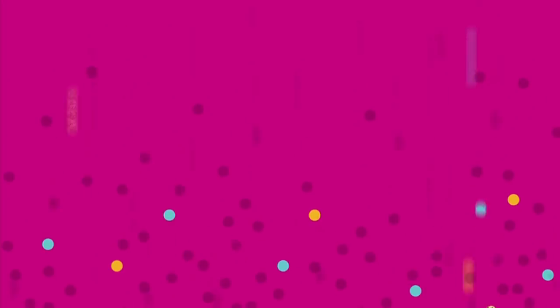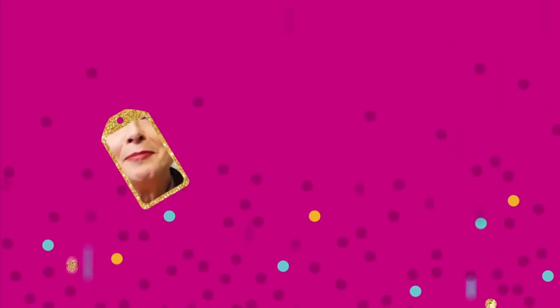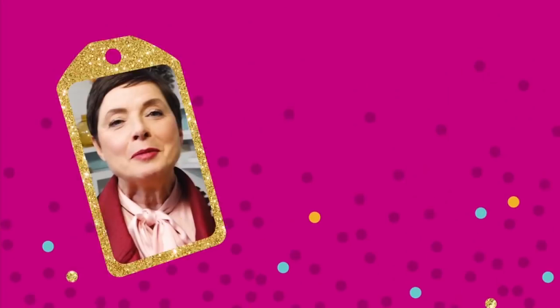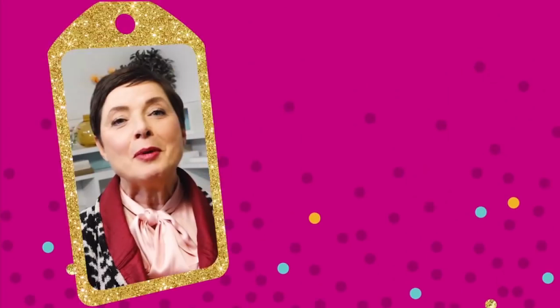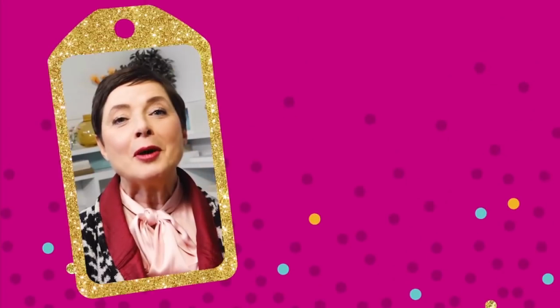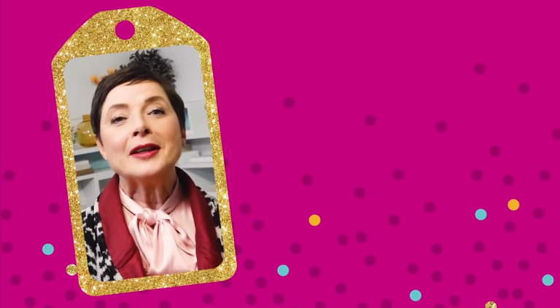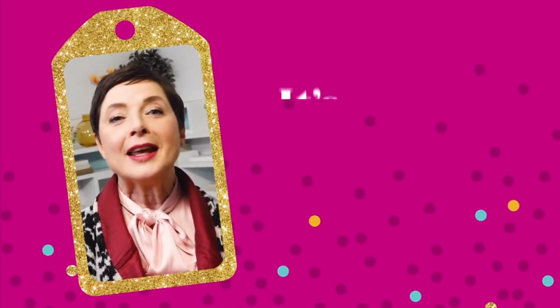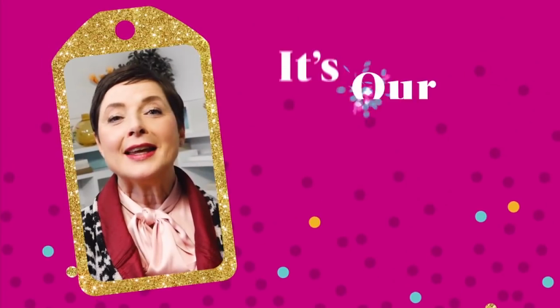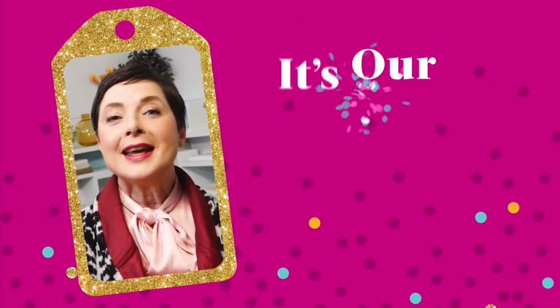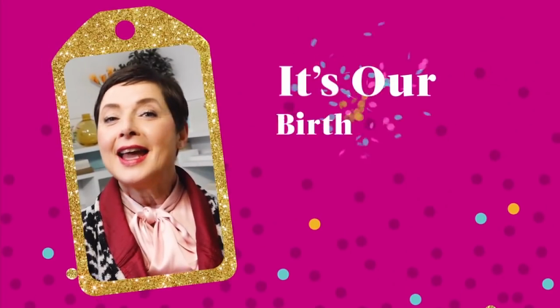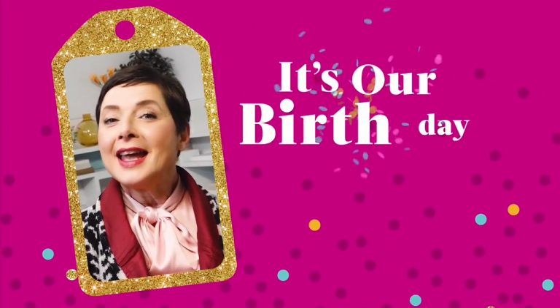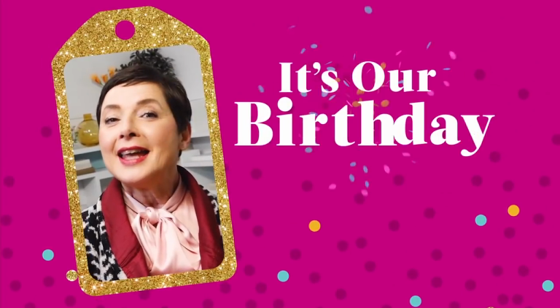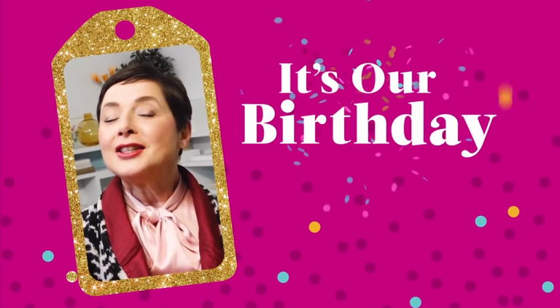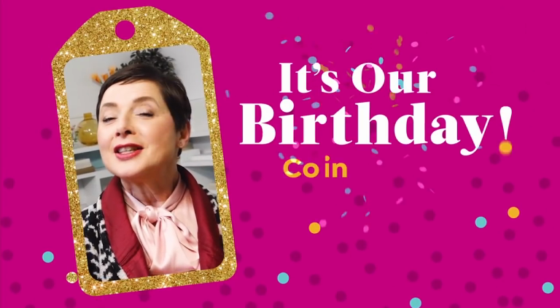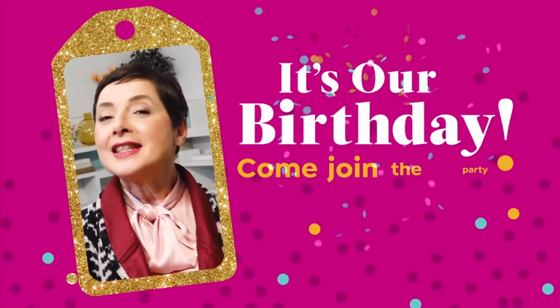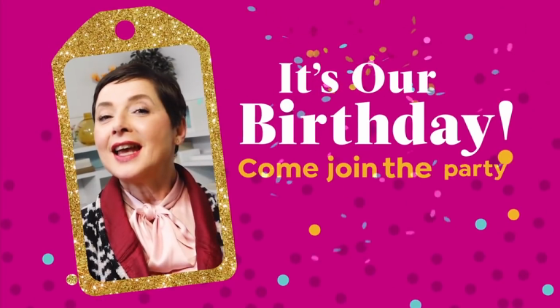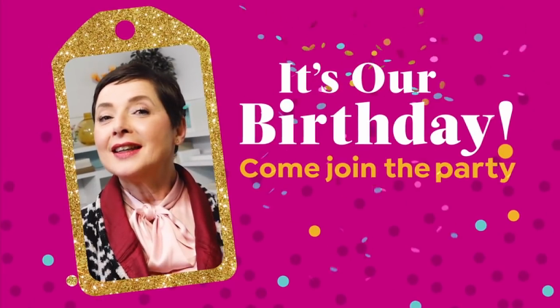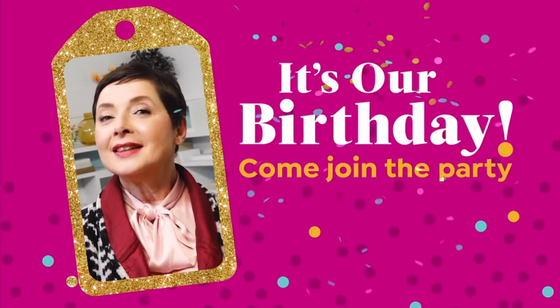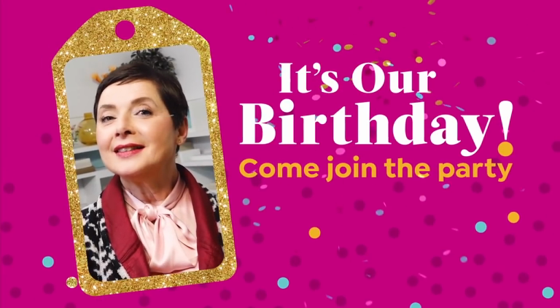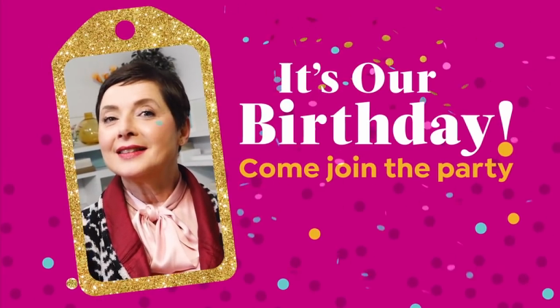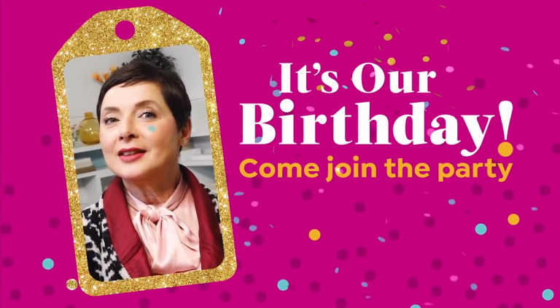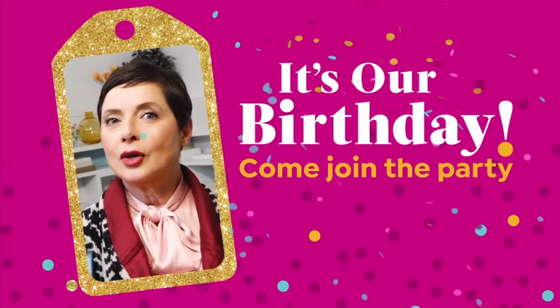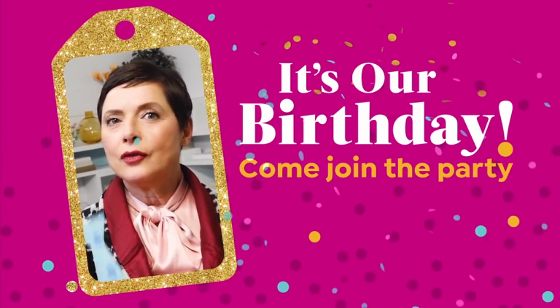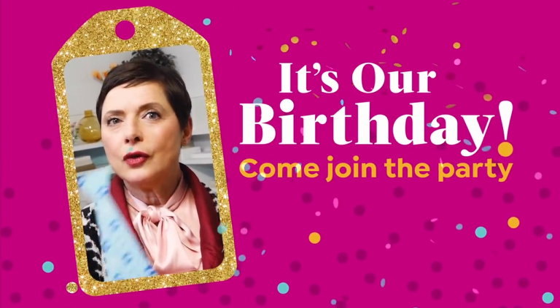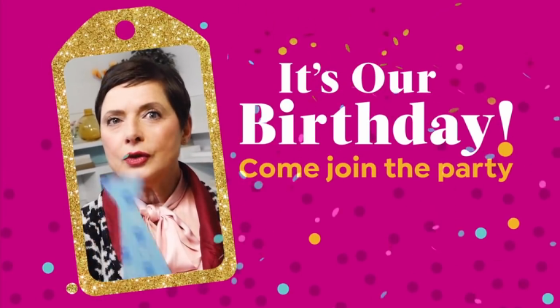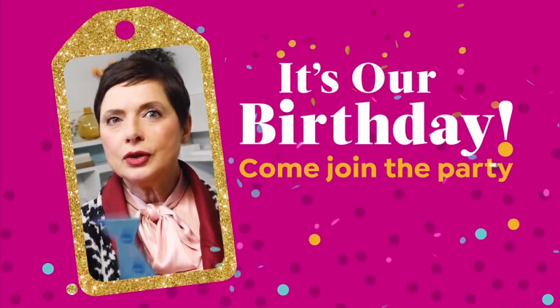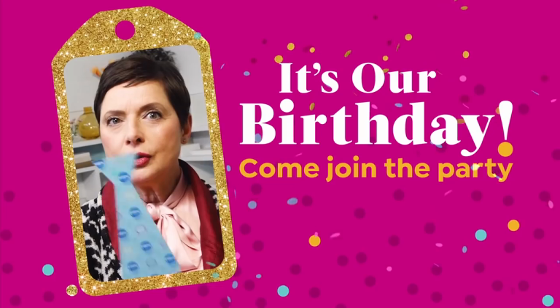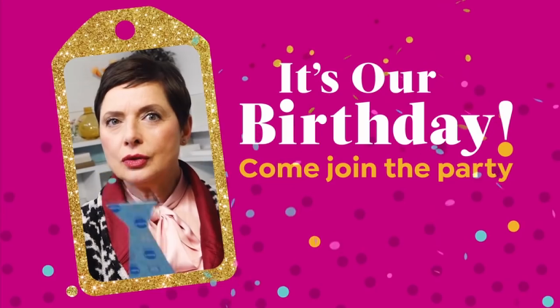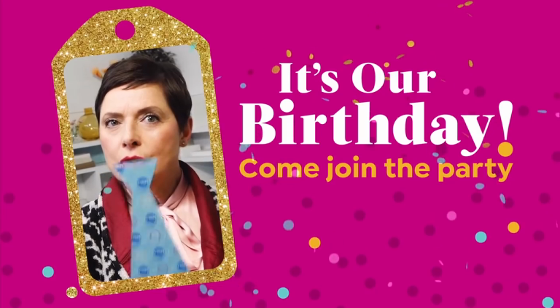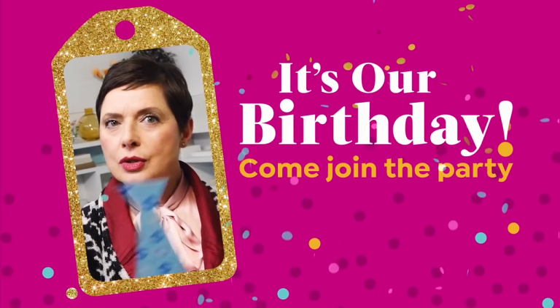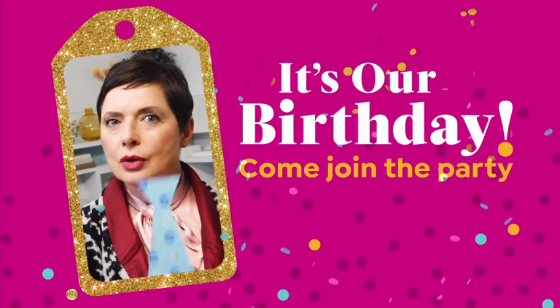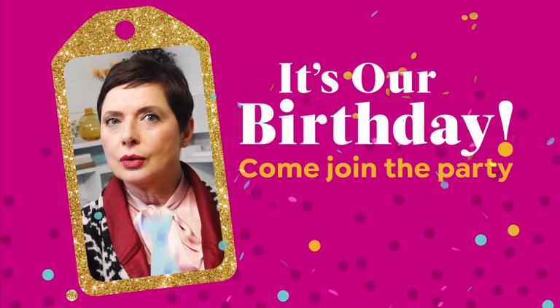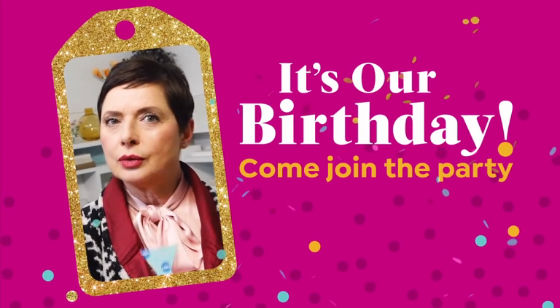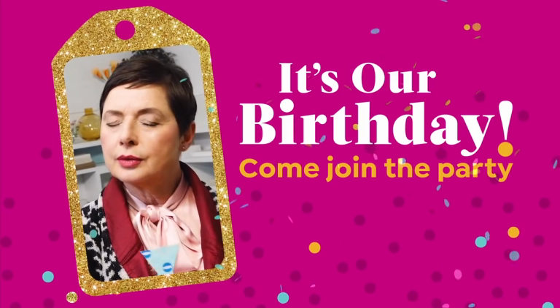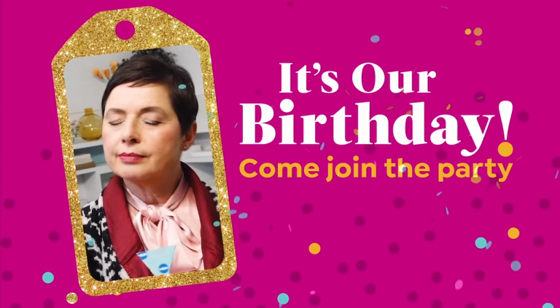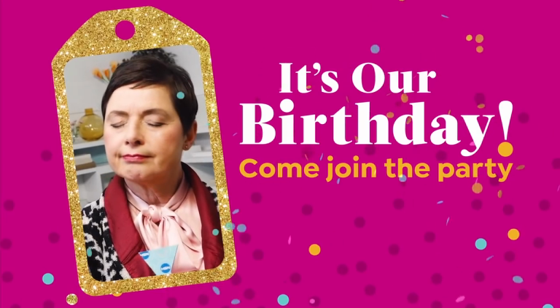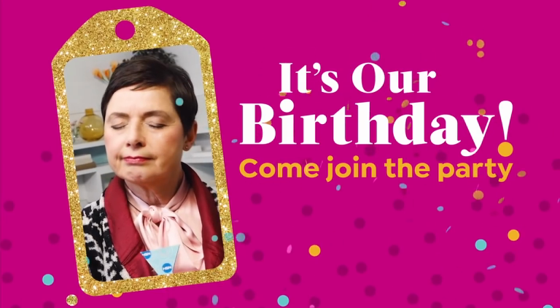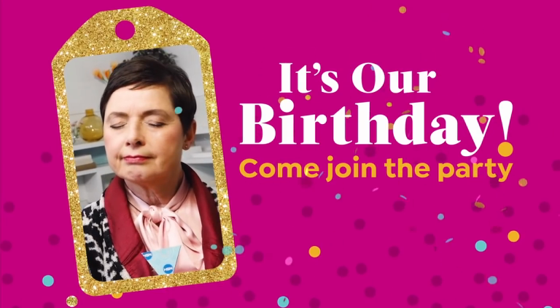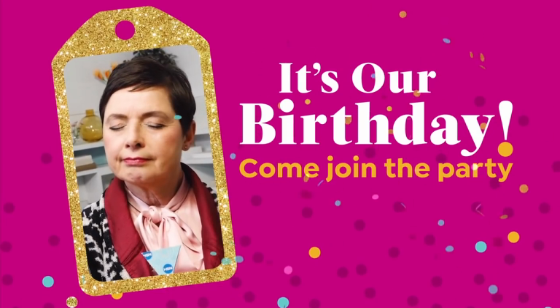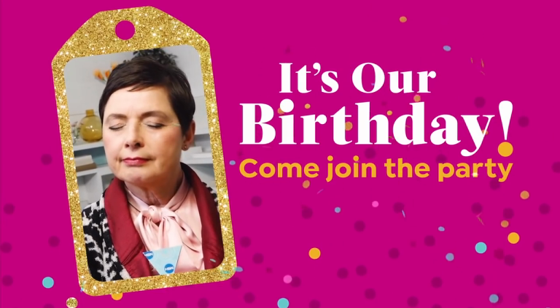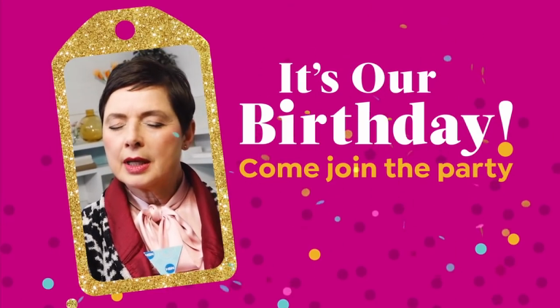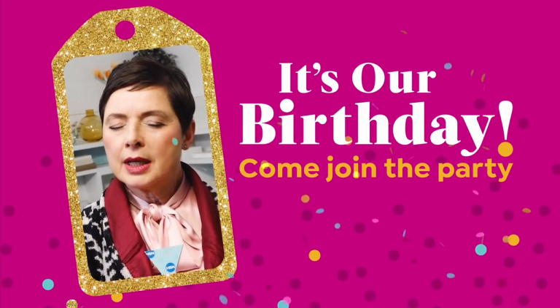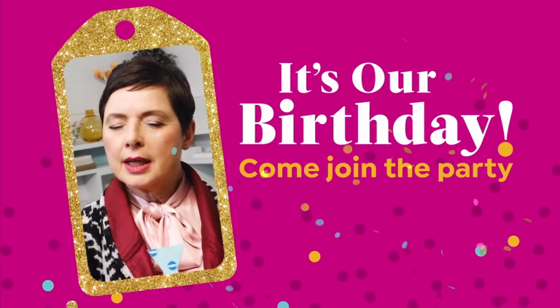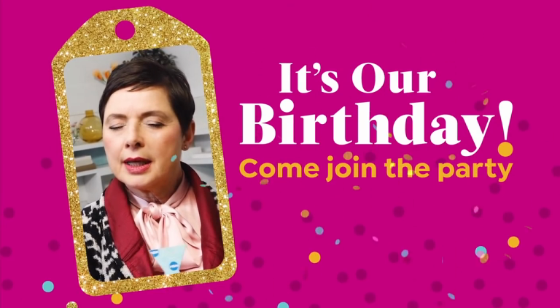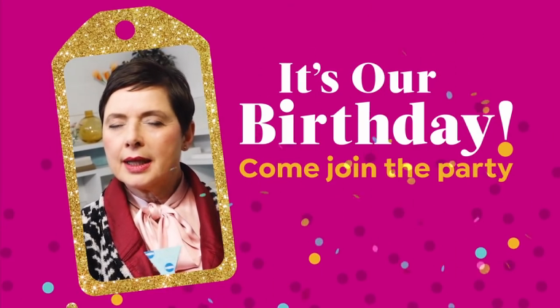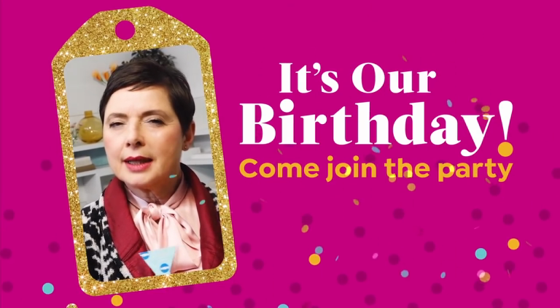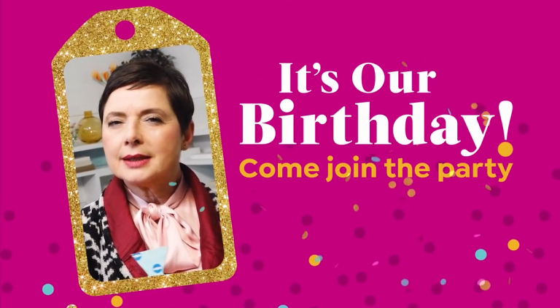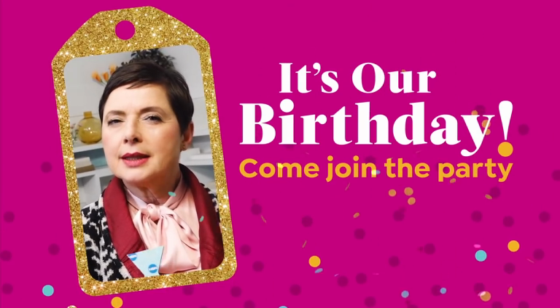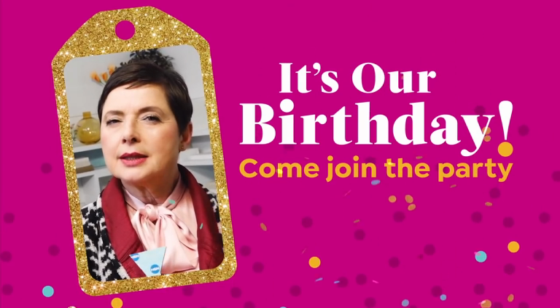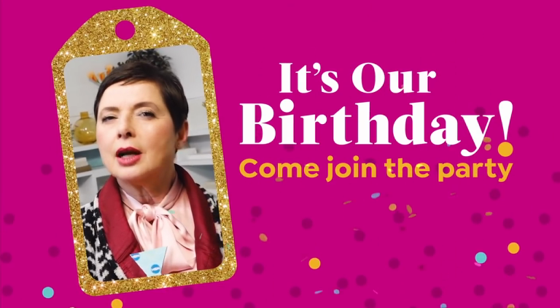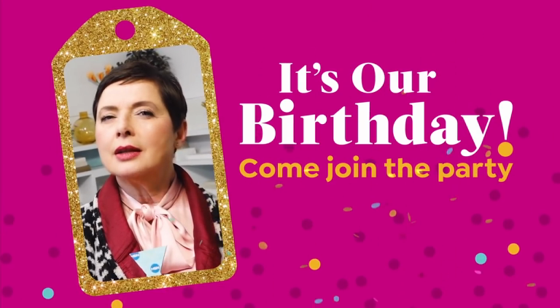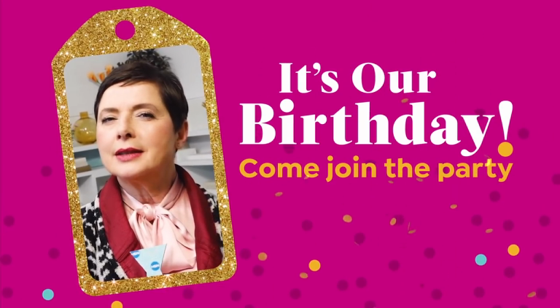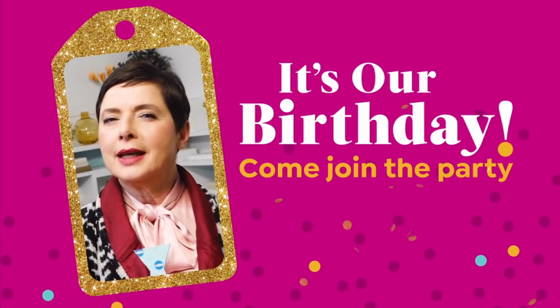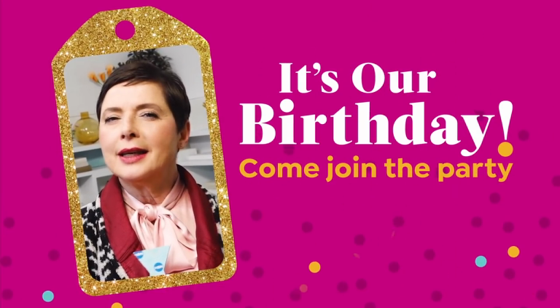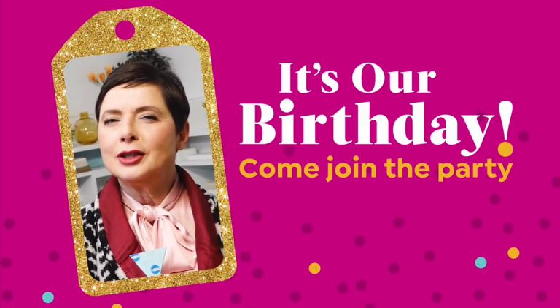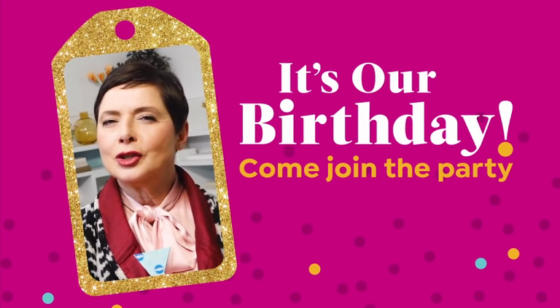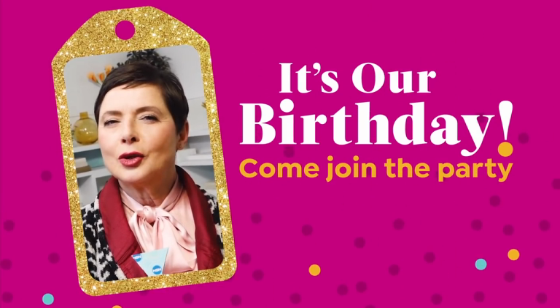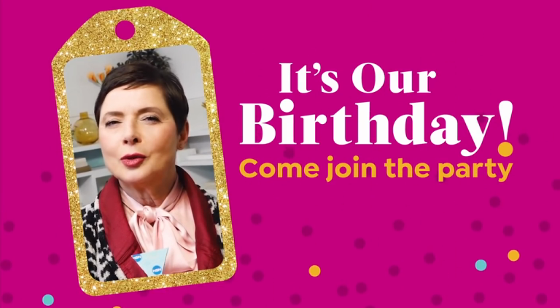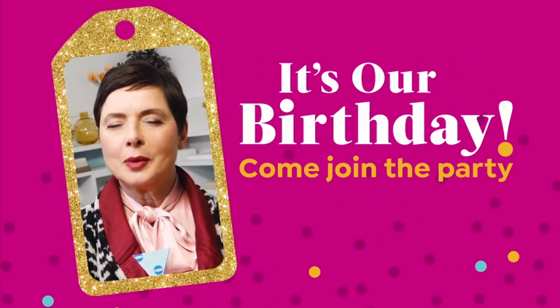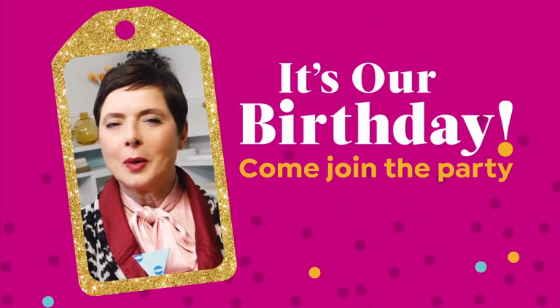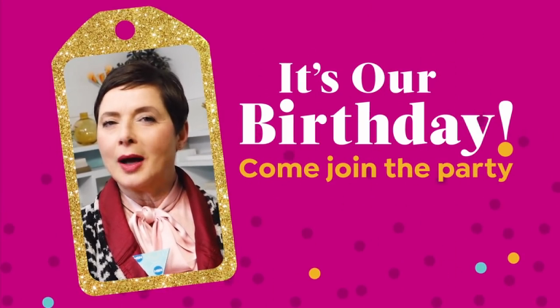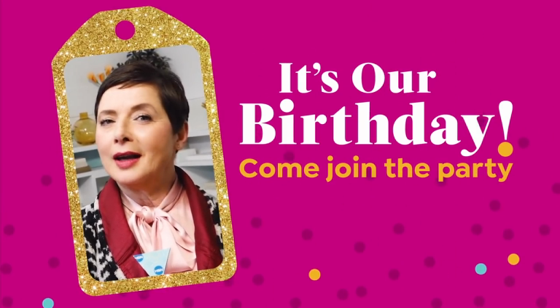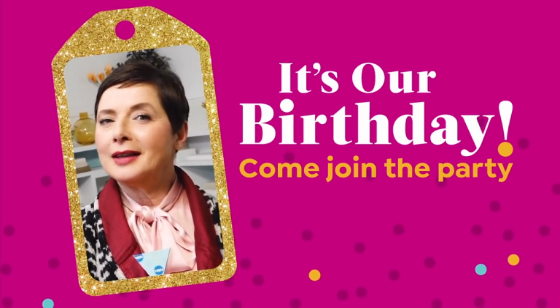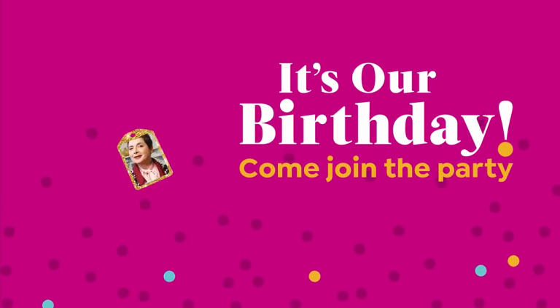Happy birthday, HSN. You're 42 years old. That's an adult age — you're going to be wise.